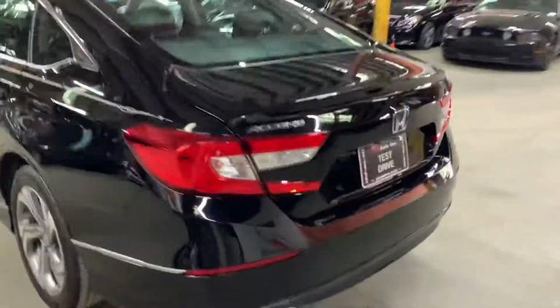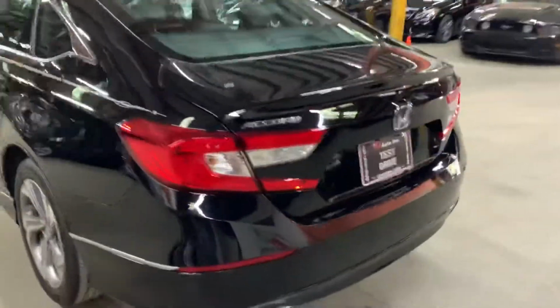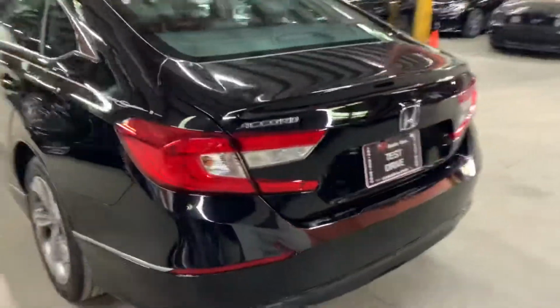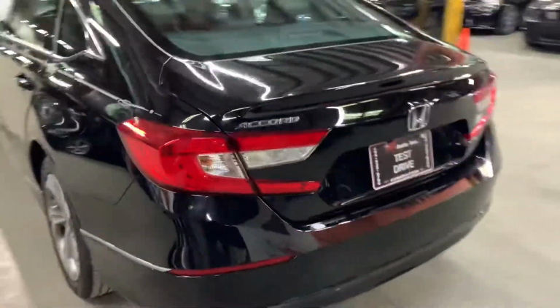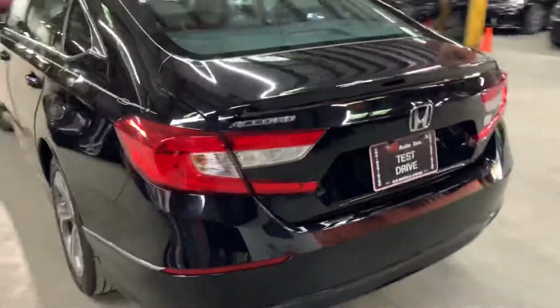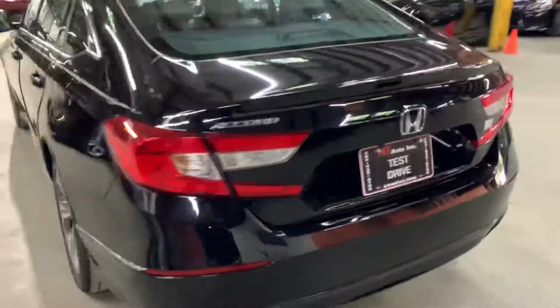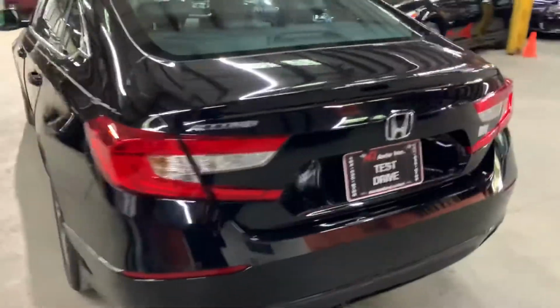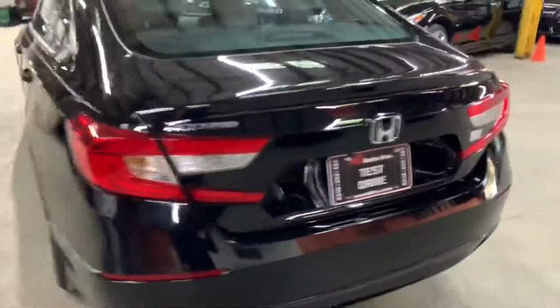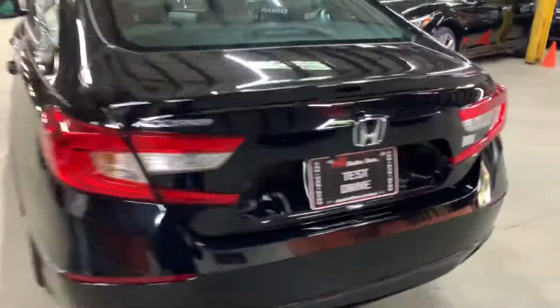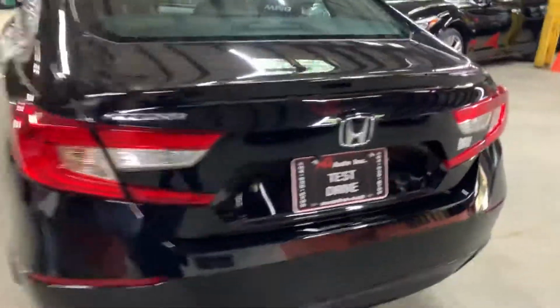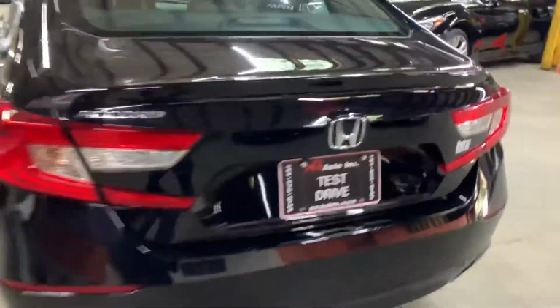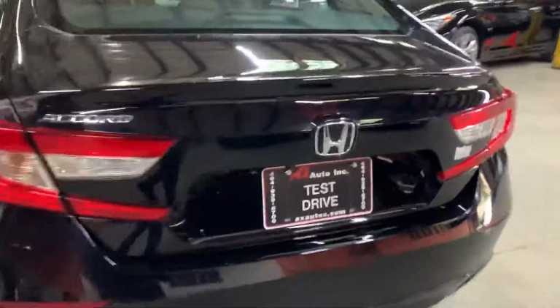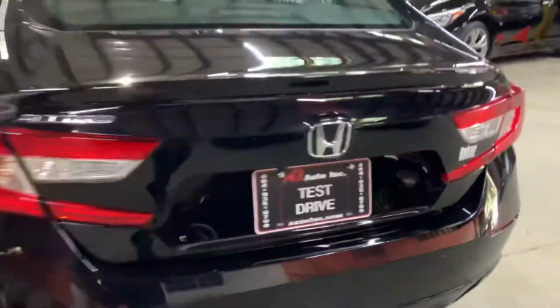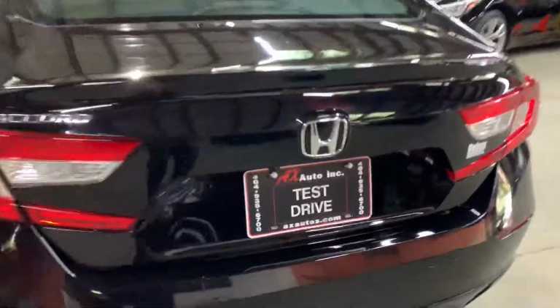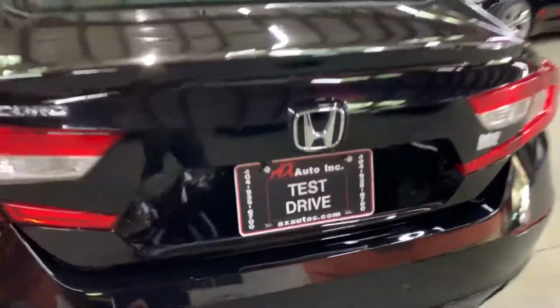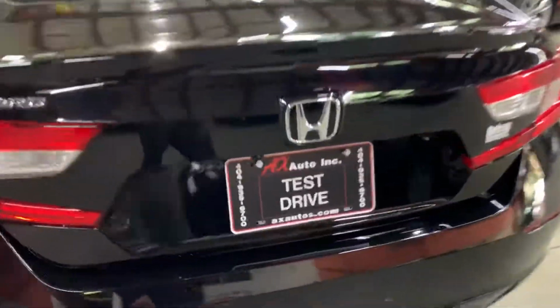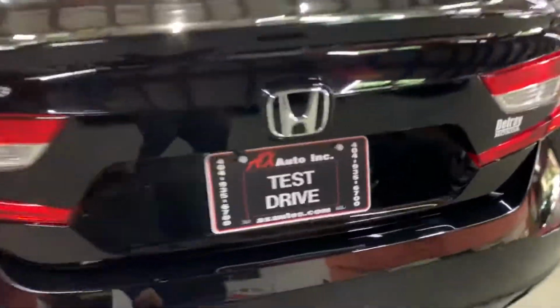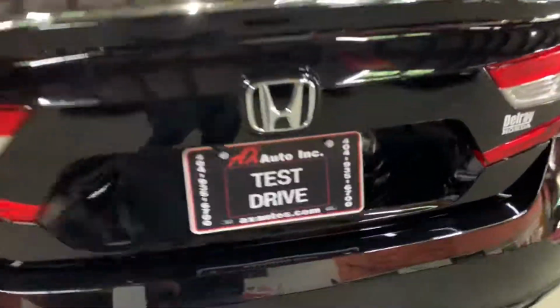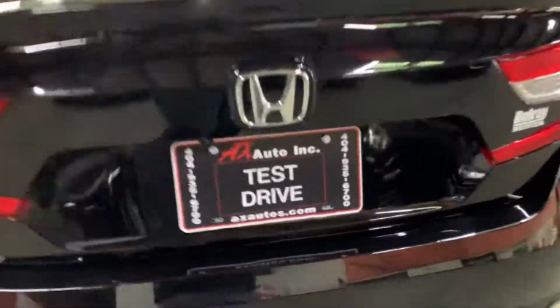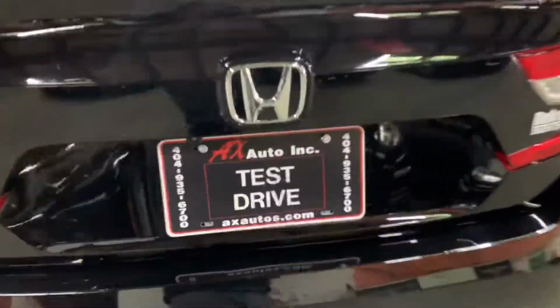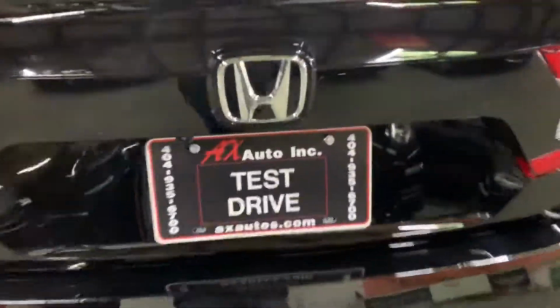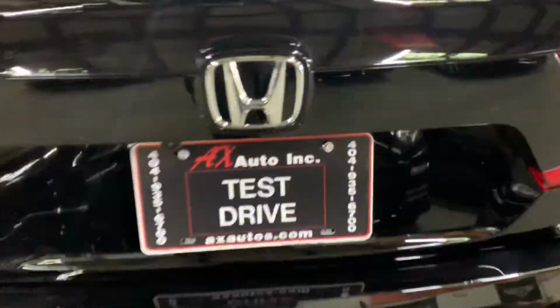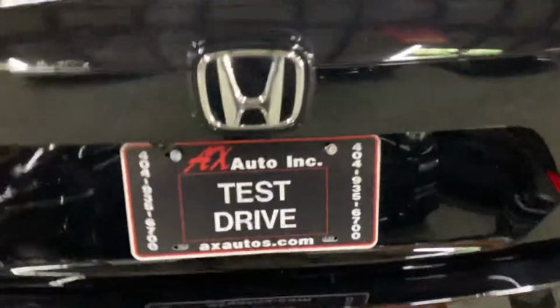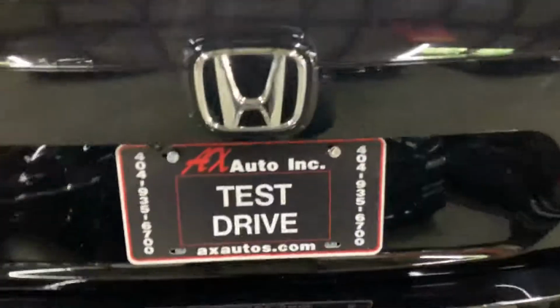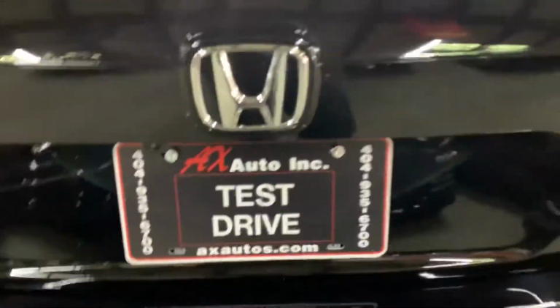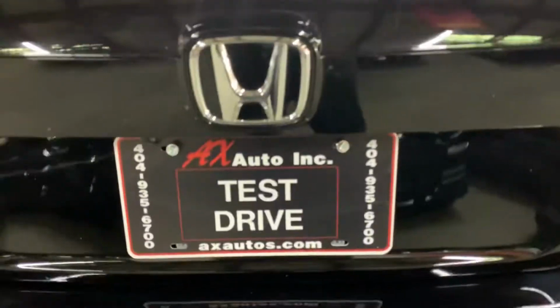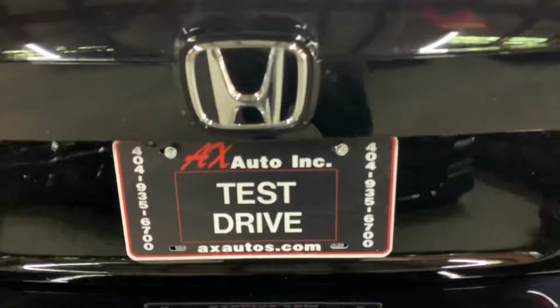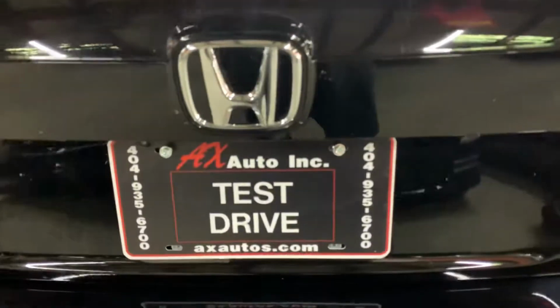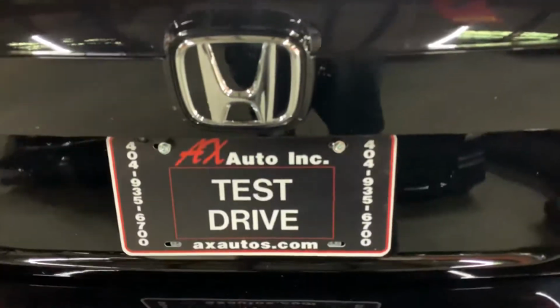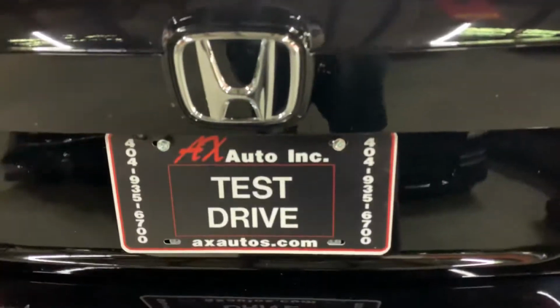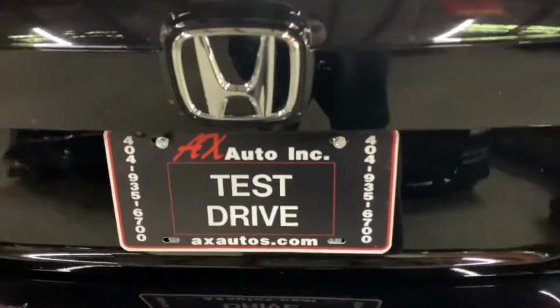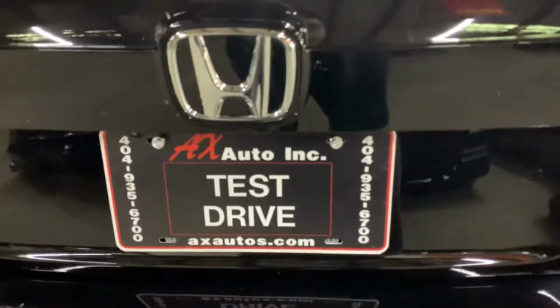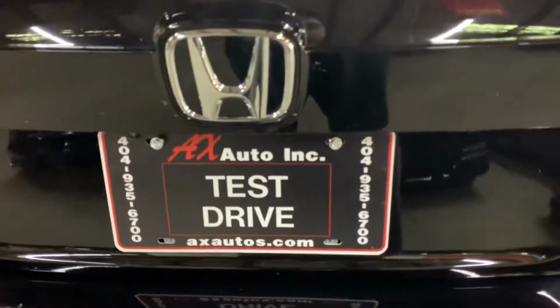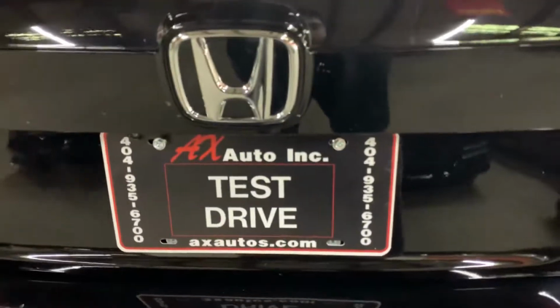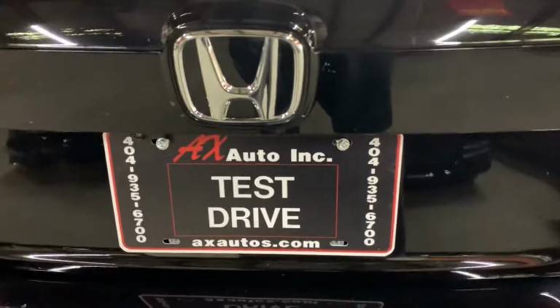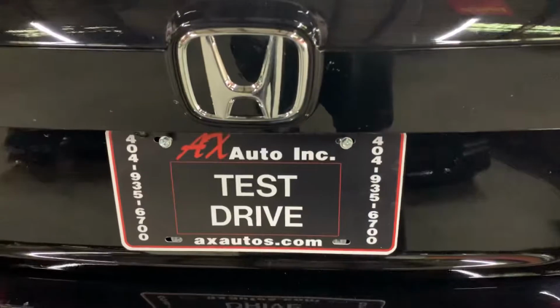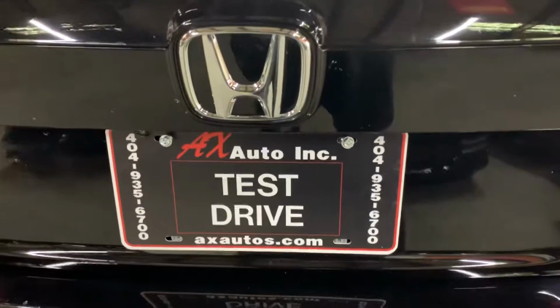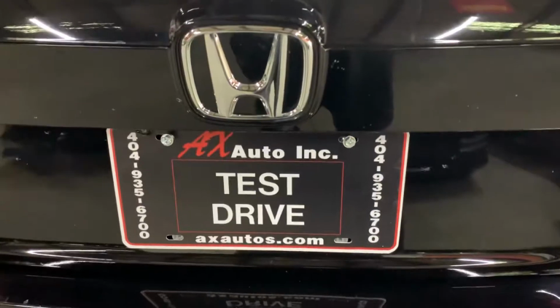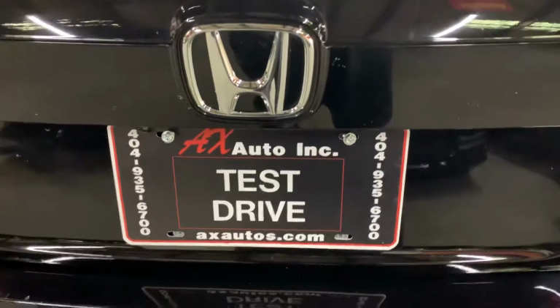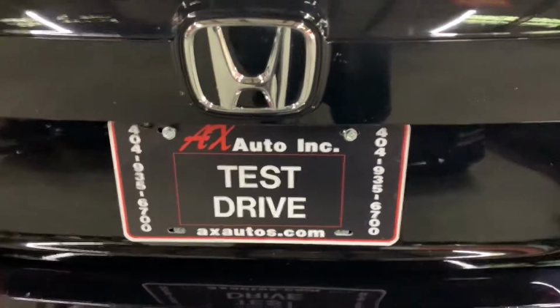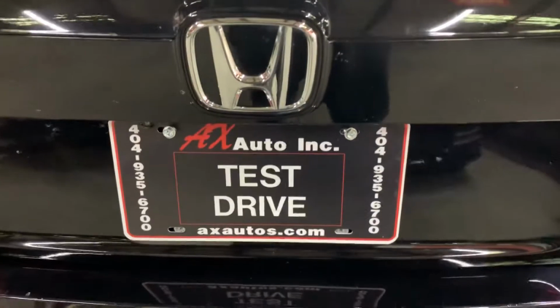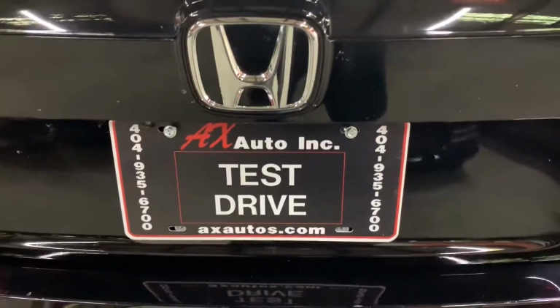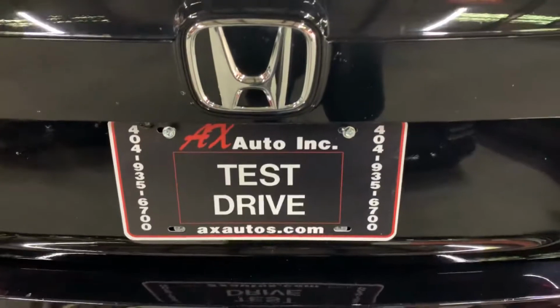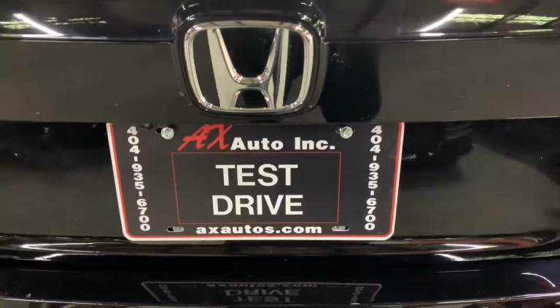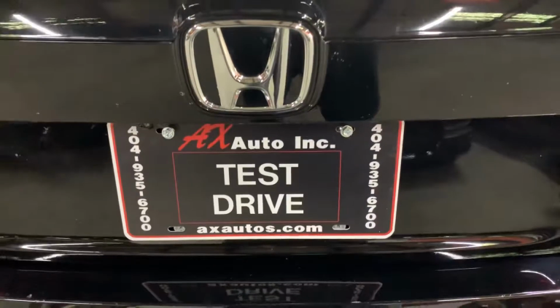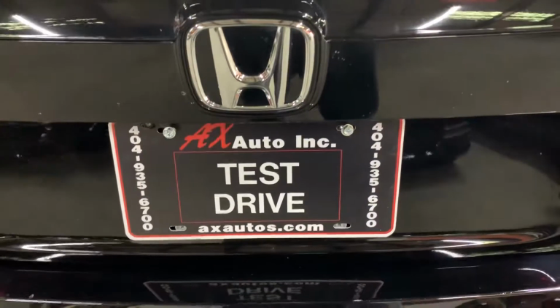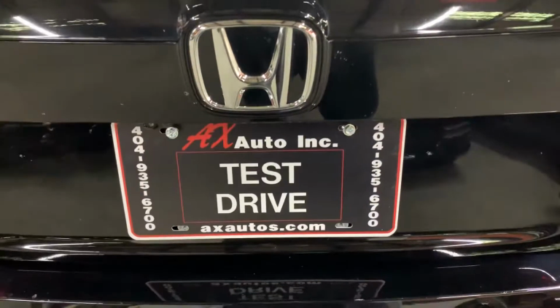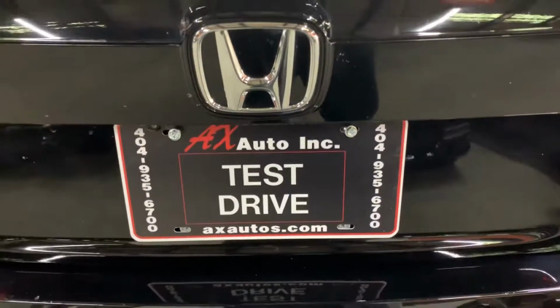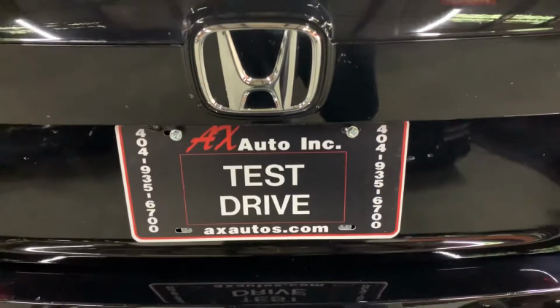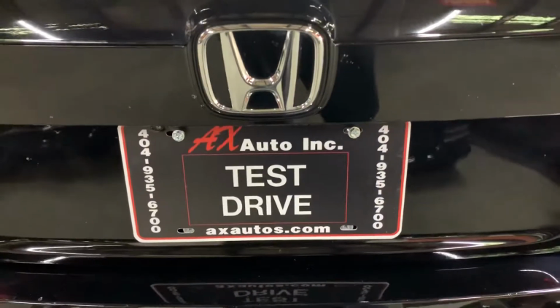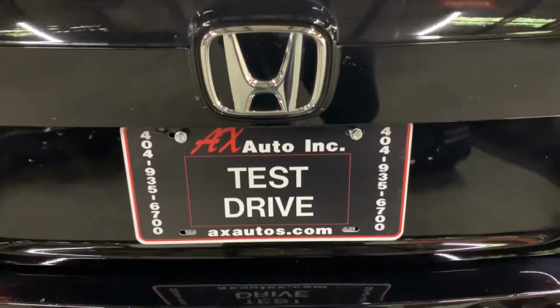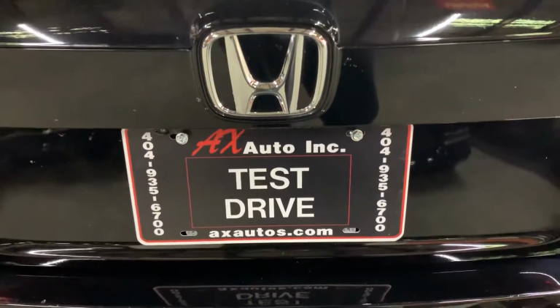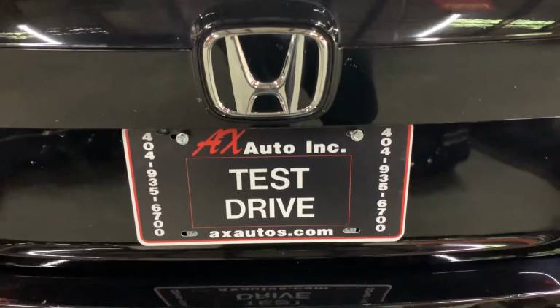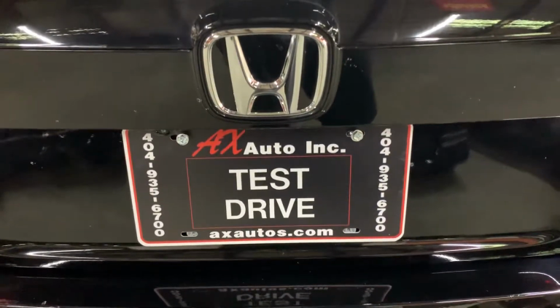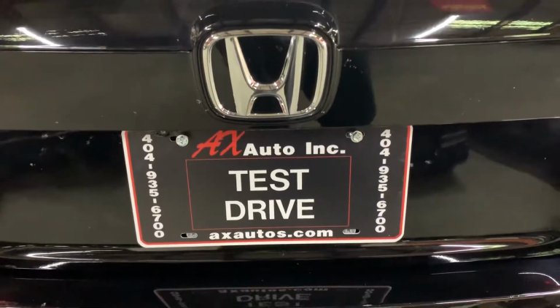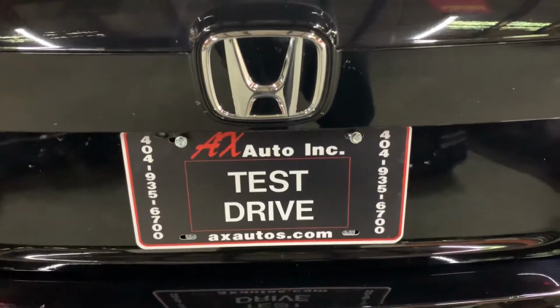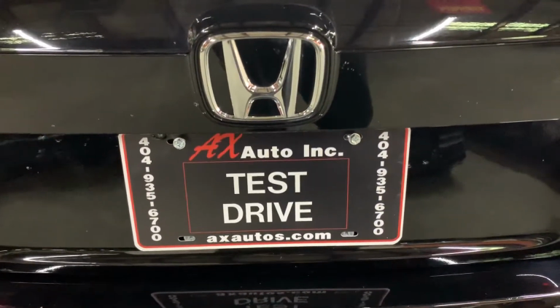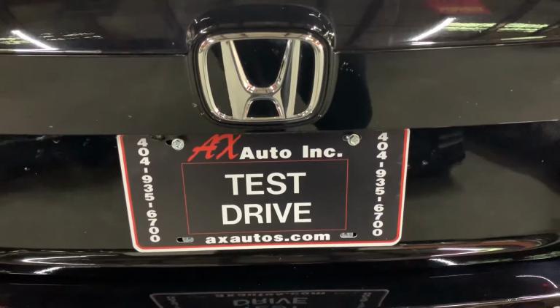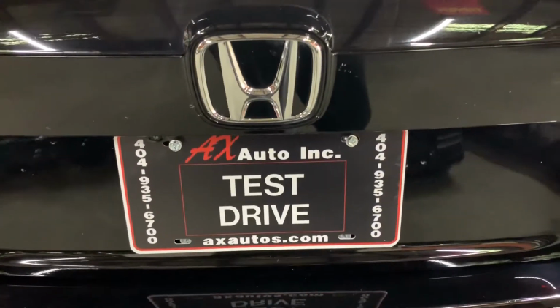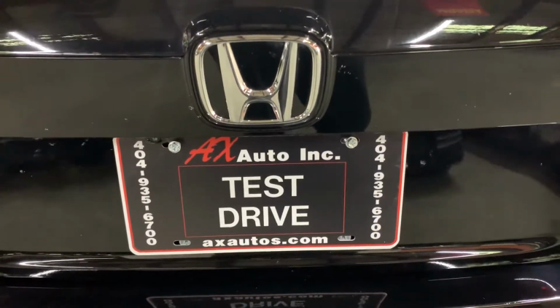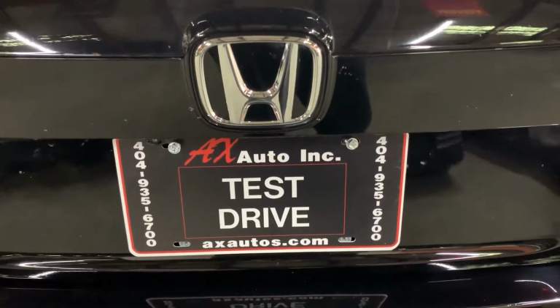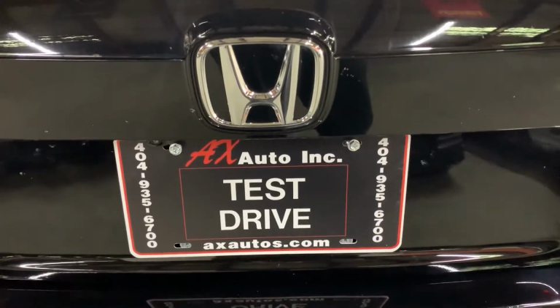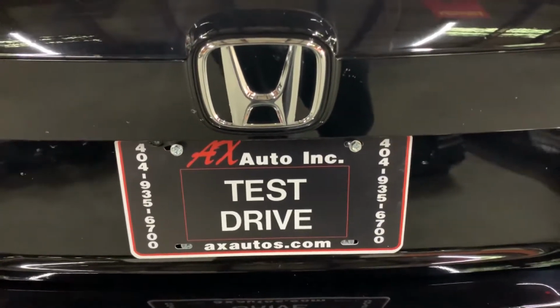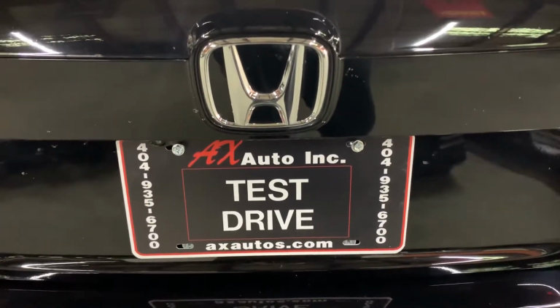If you would like to know more information about this vehicle, you can go to AXAutos.com and give us a call at 449-6700. Thank you, guys.